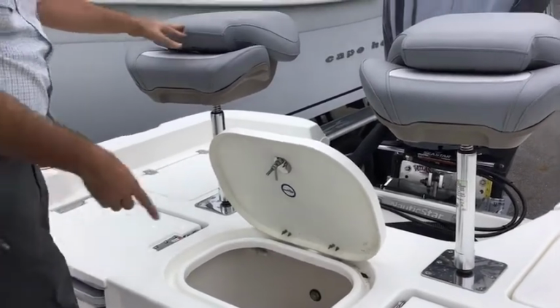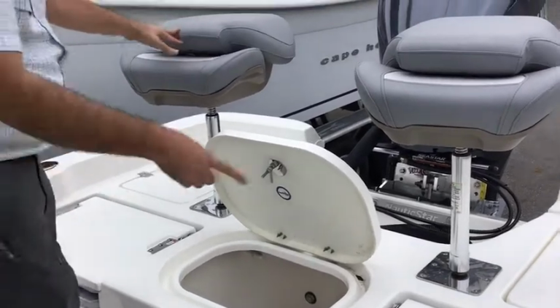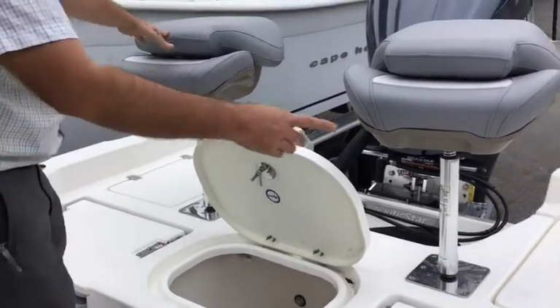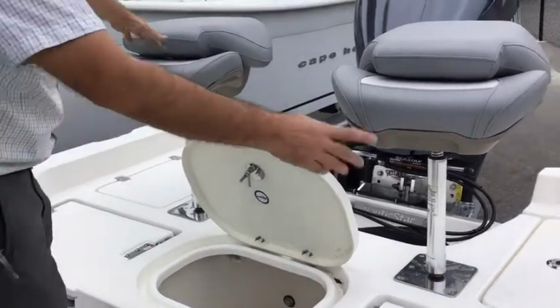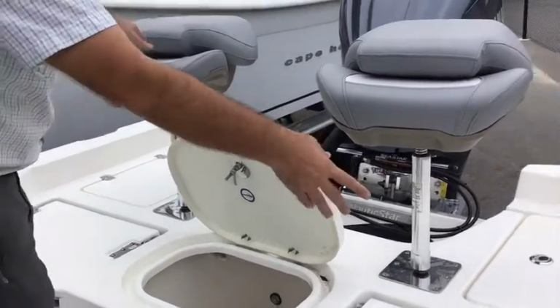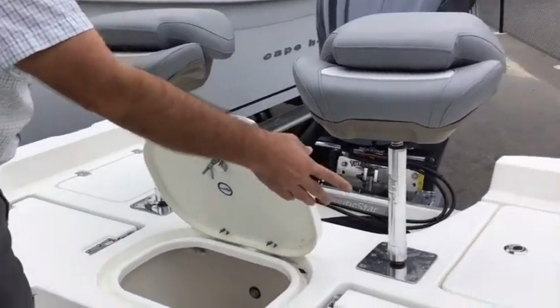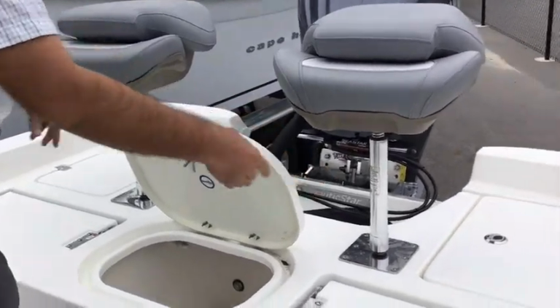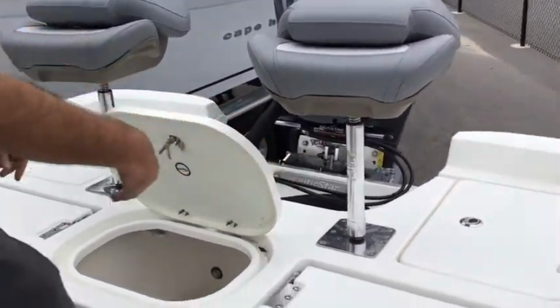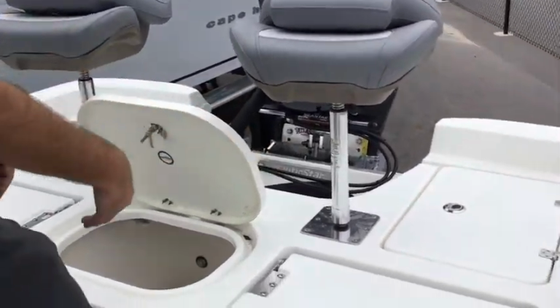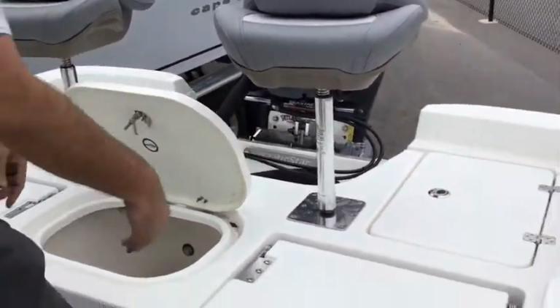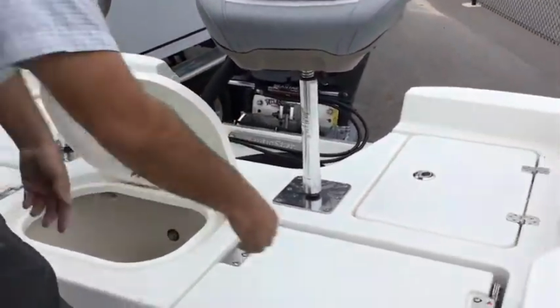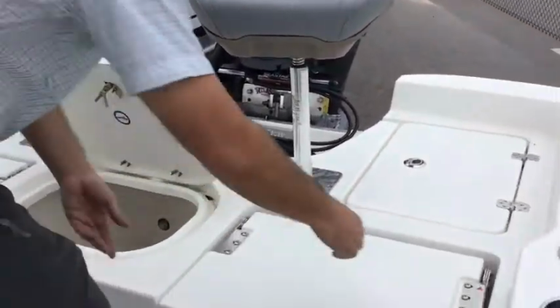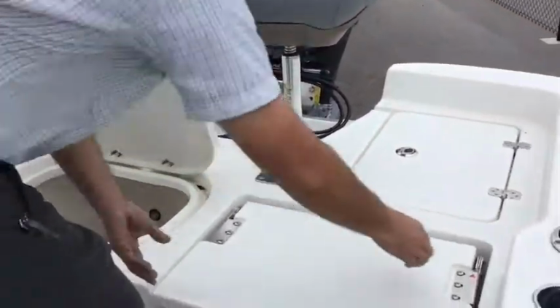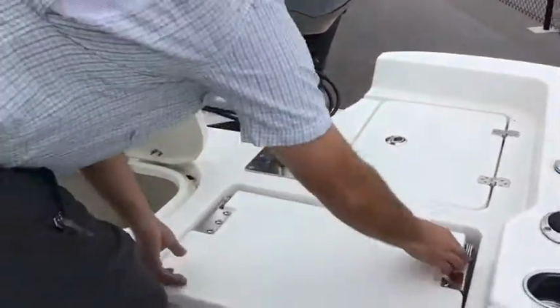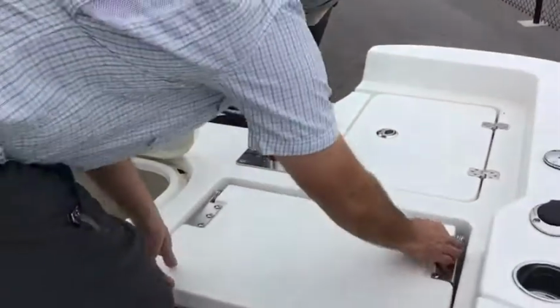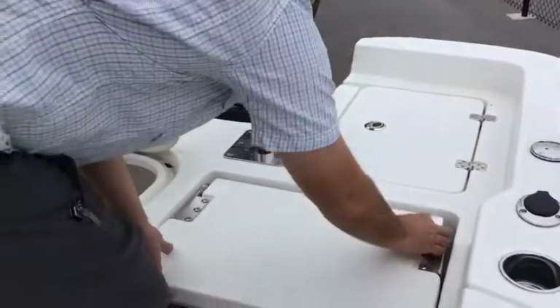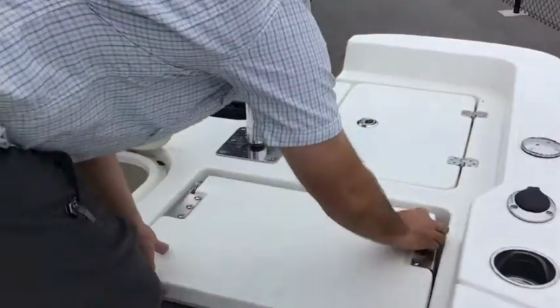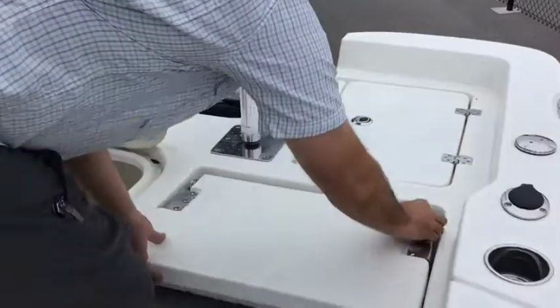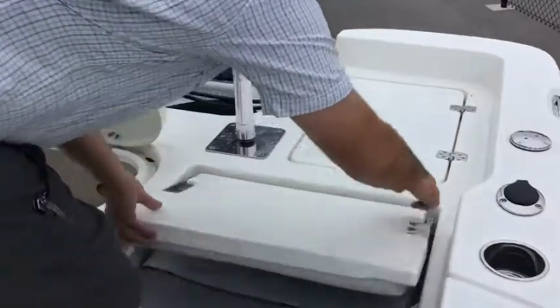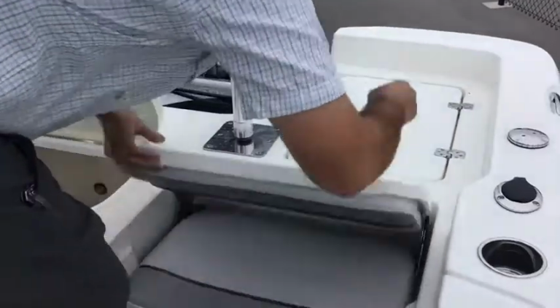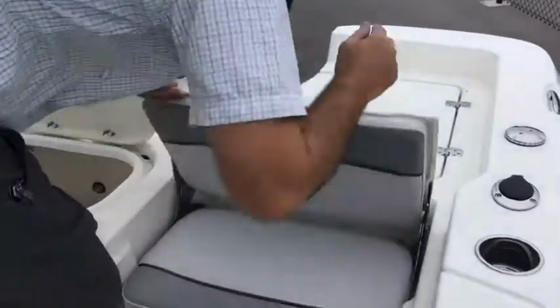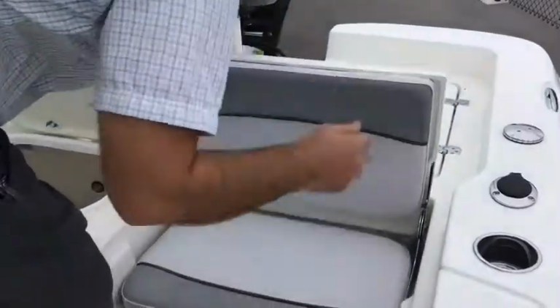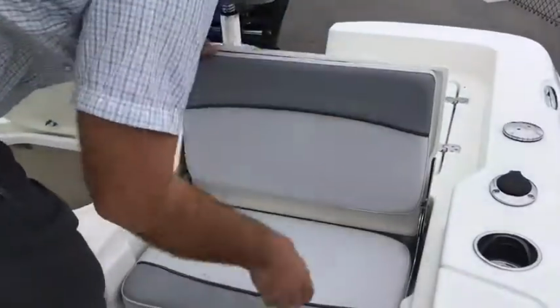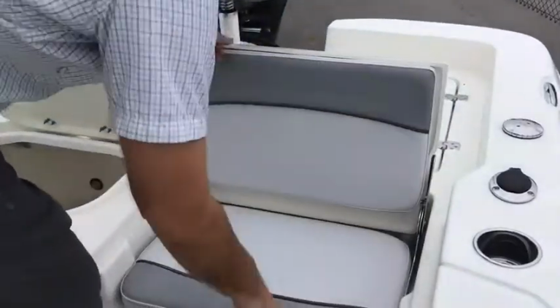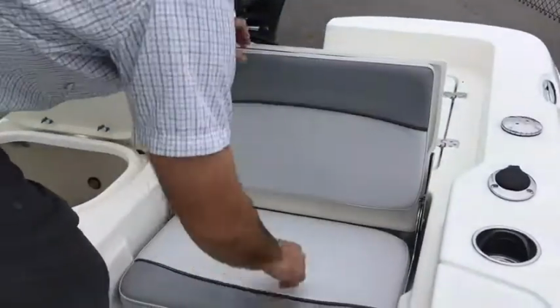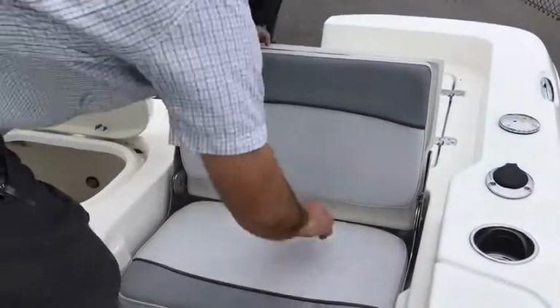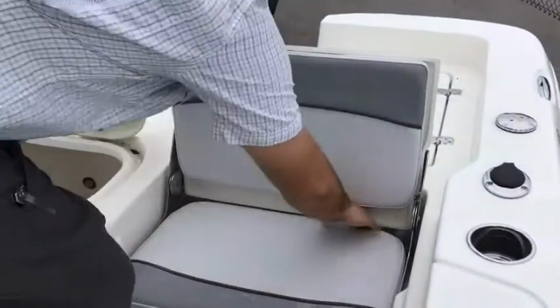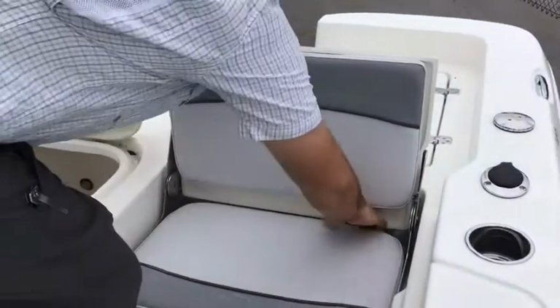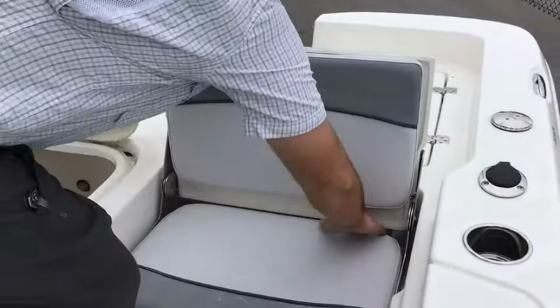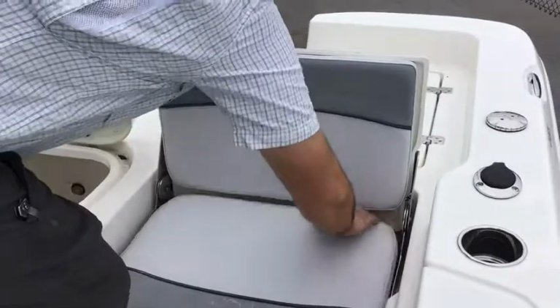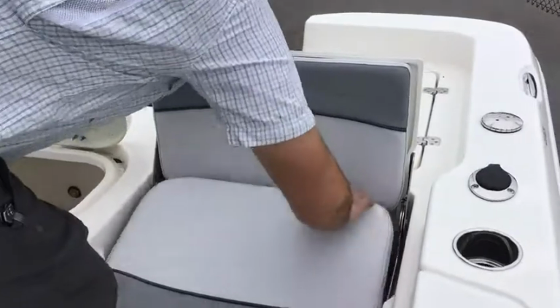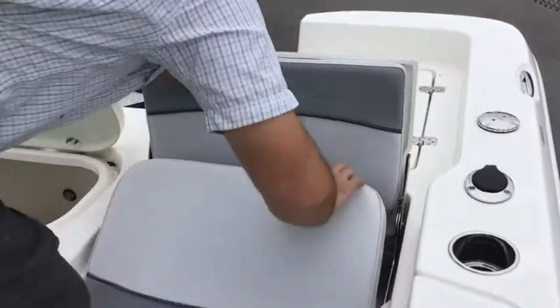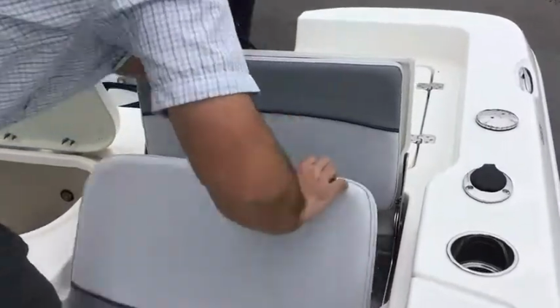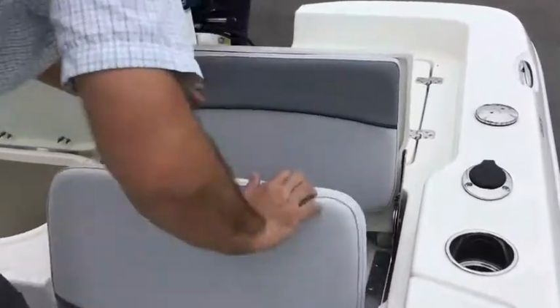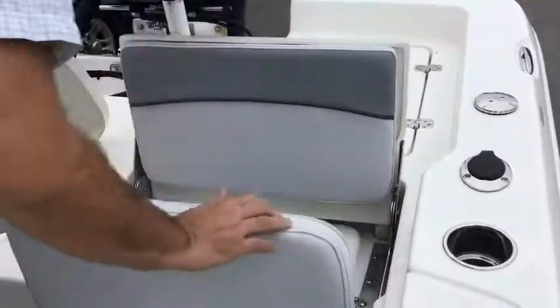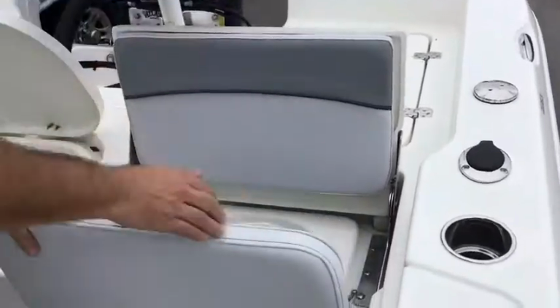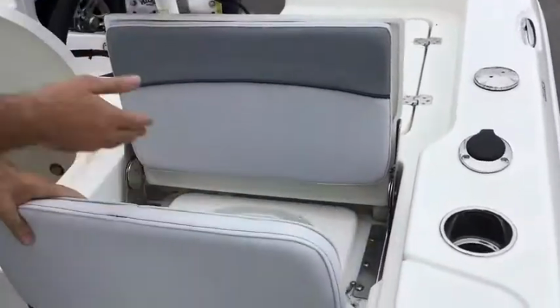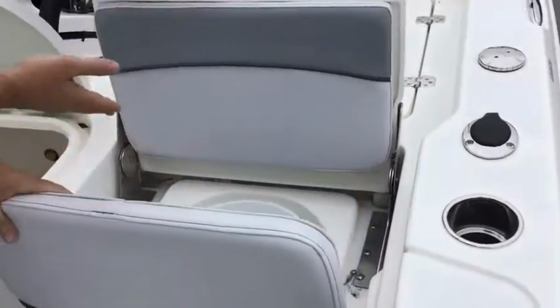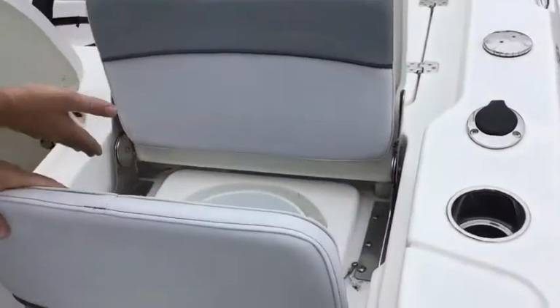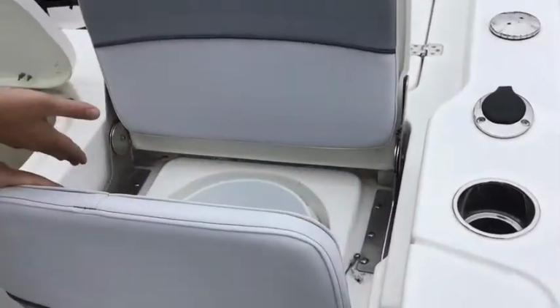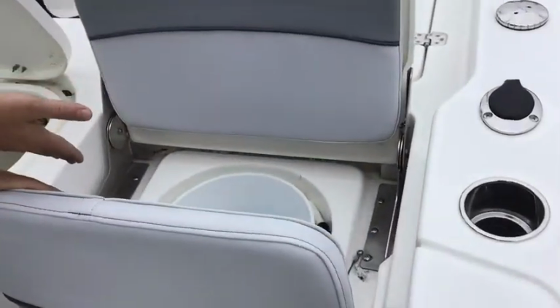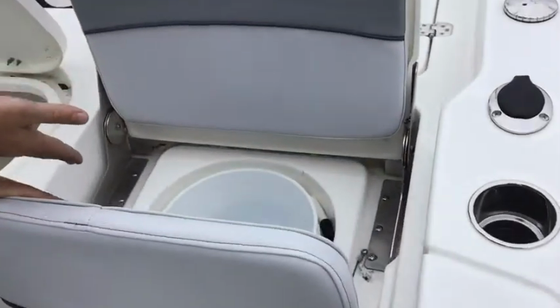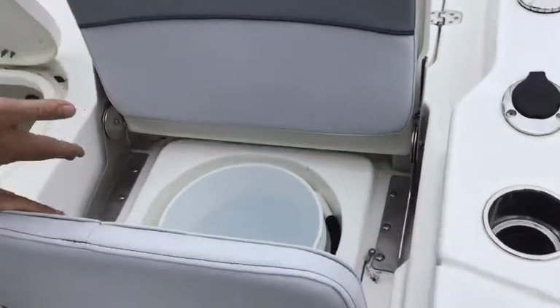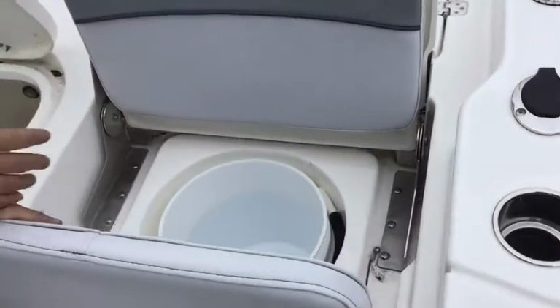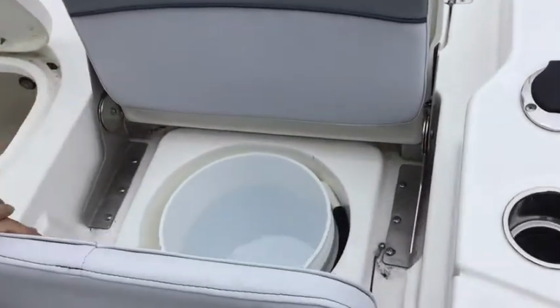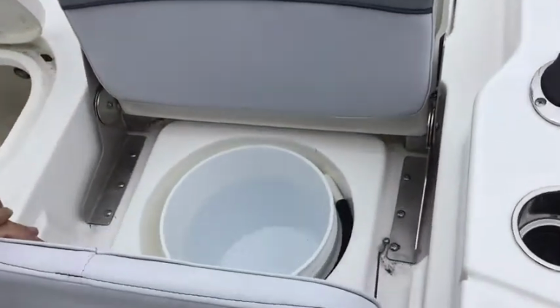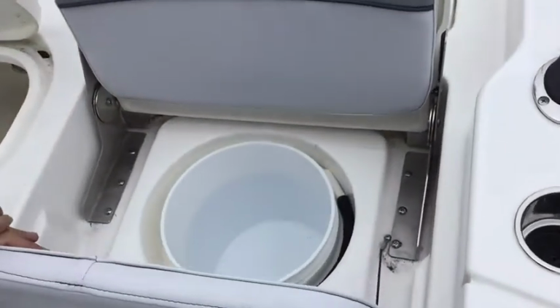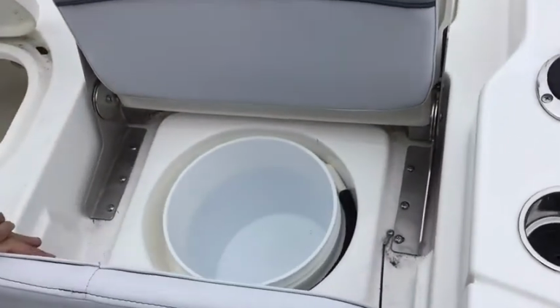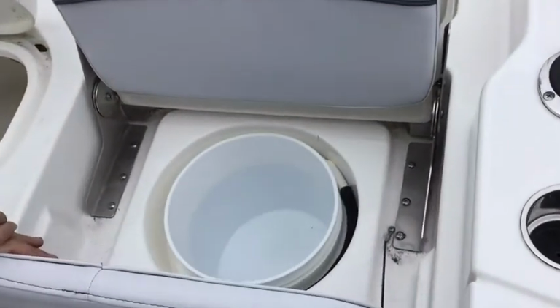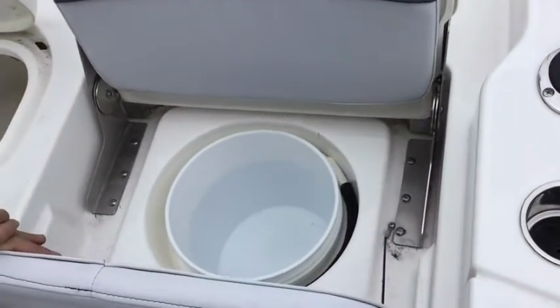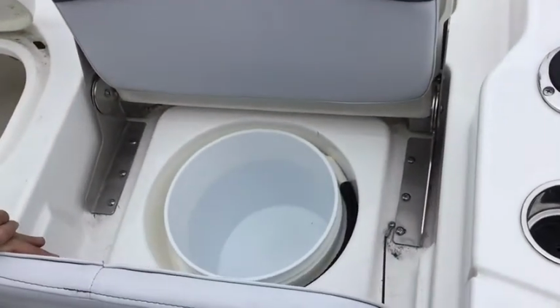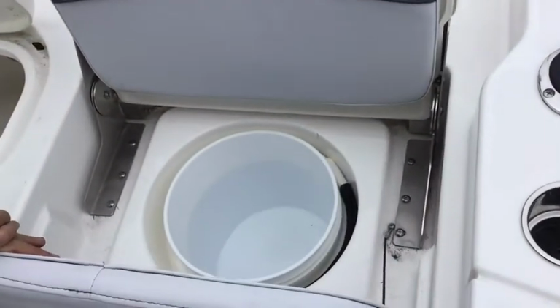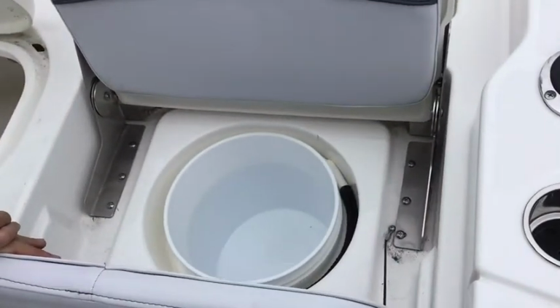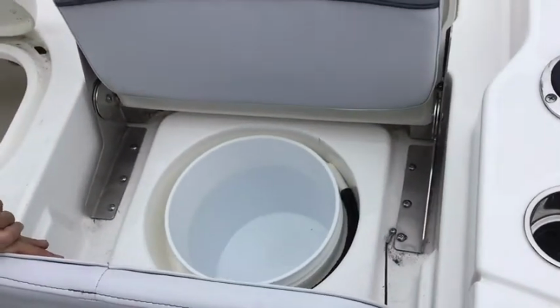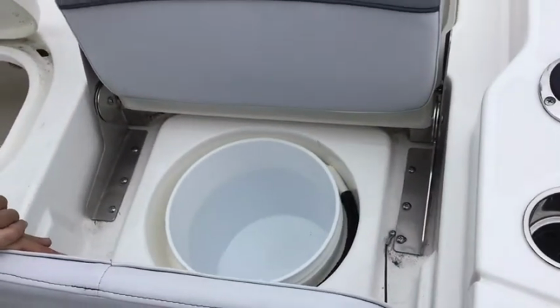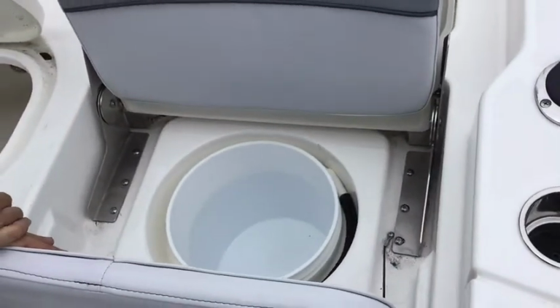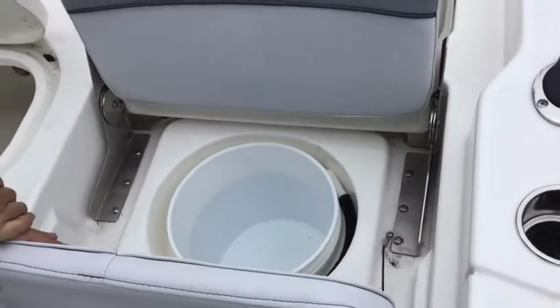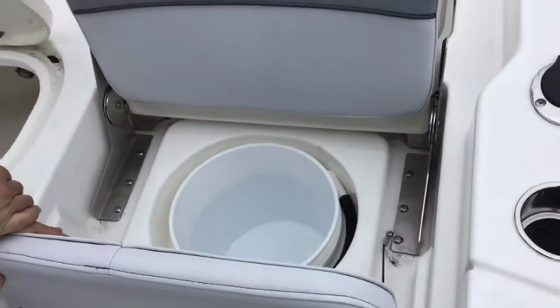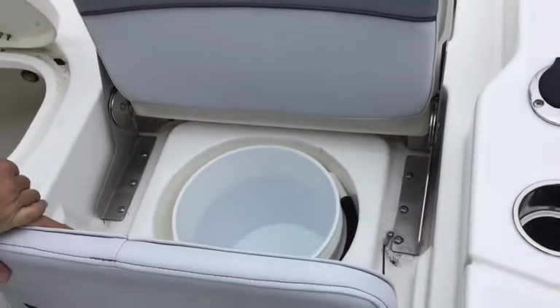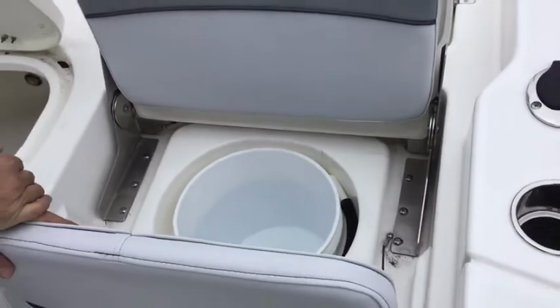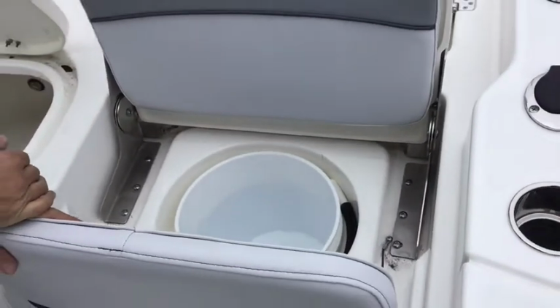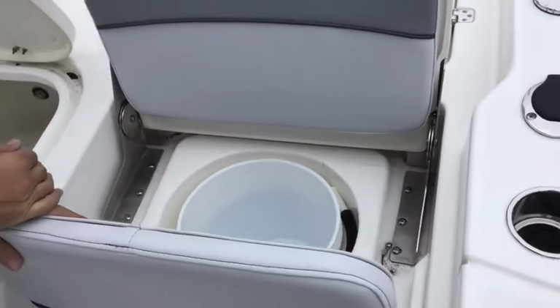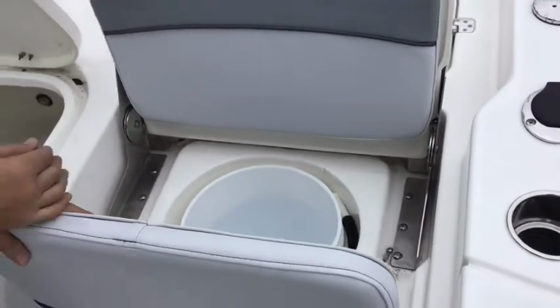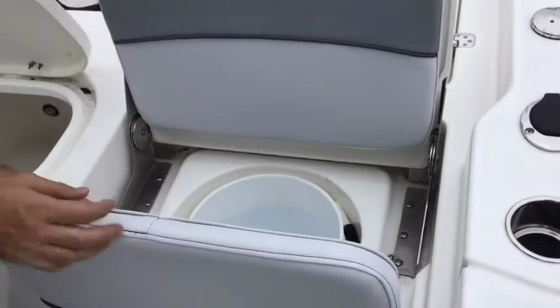As well as another jump seat here. Underneath you have a five-gallon bucket for your cast net. They've really thought of everything here.